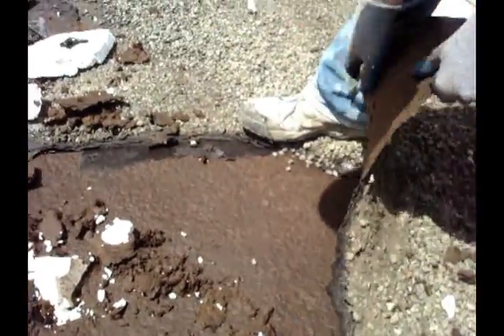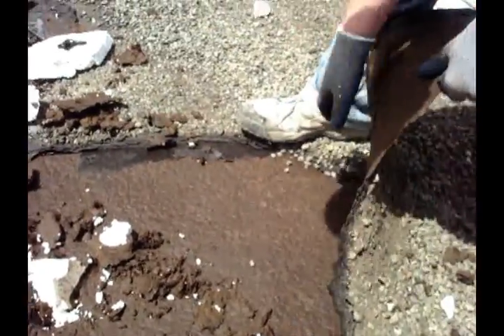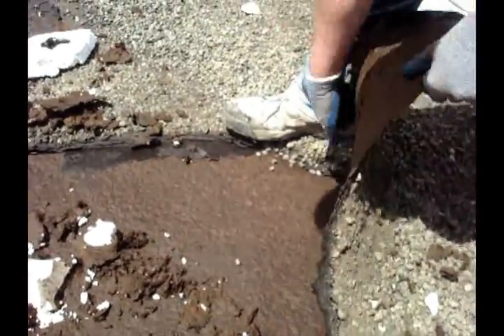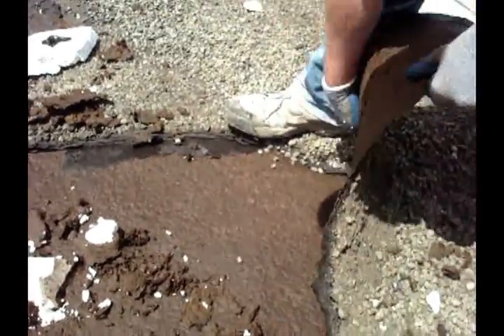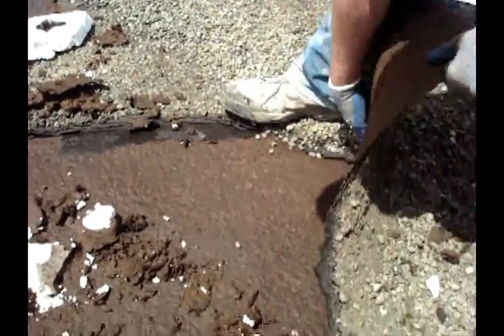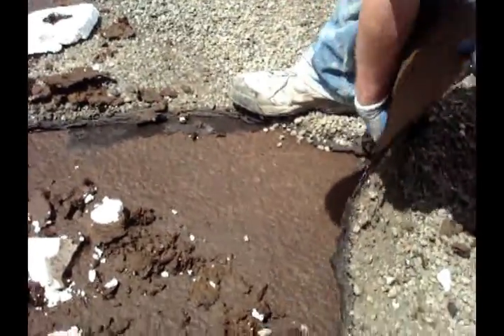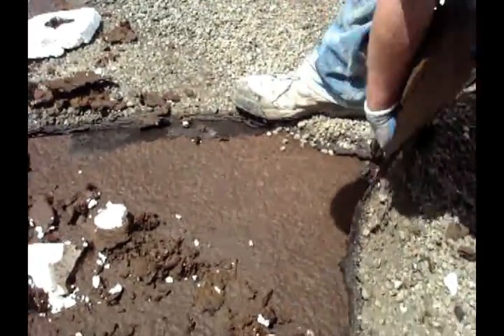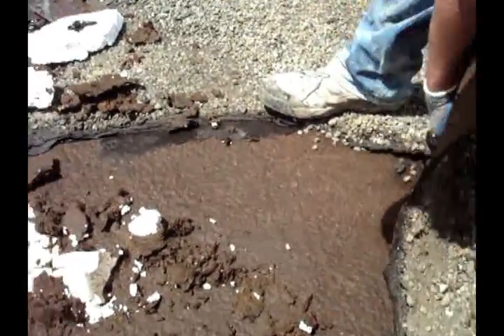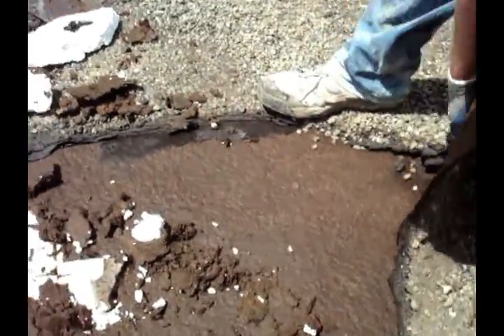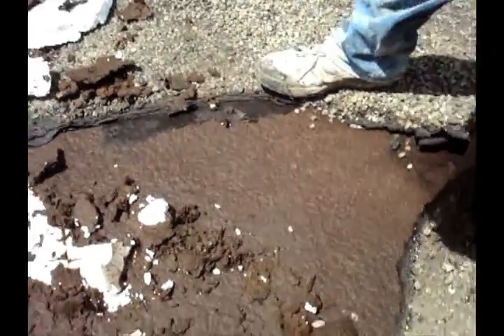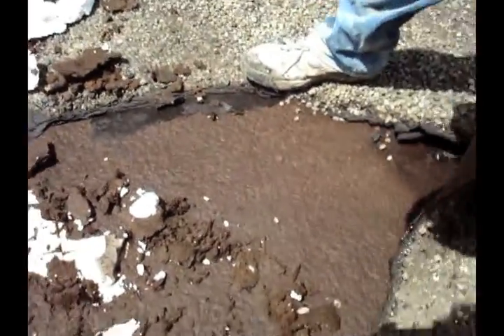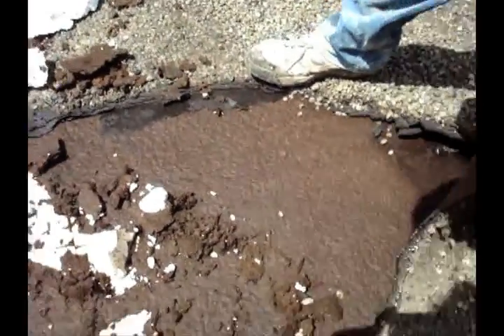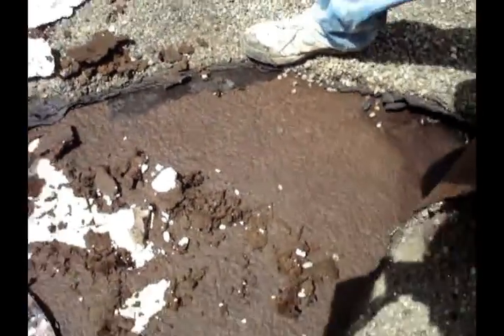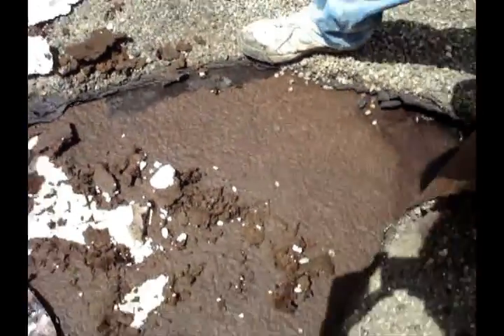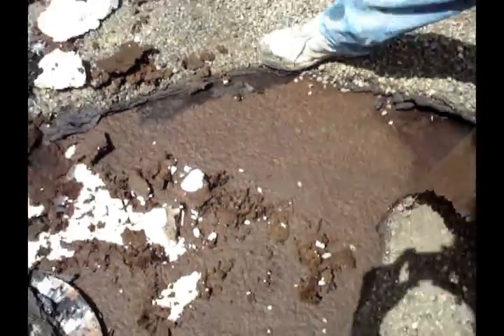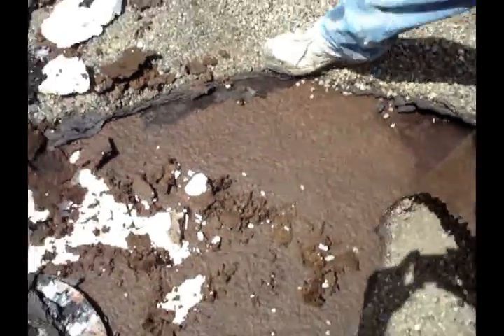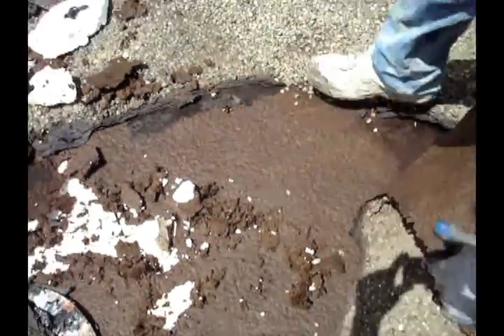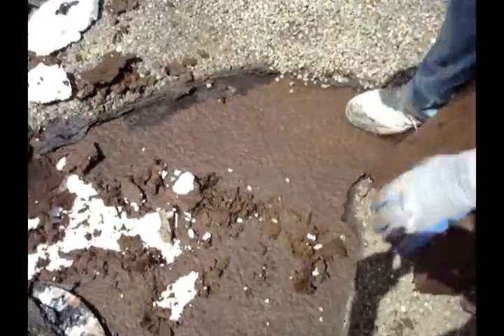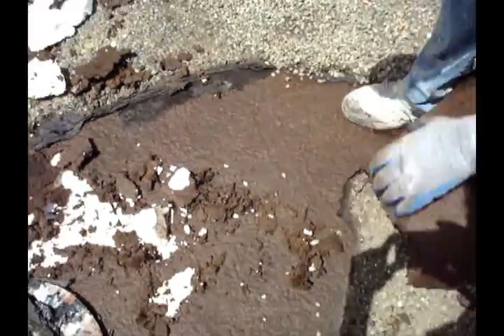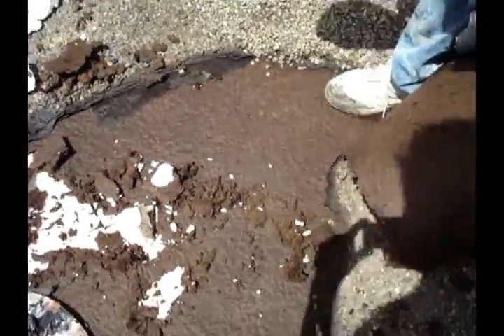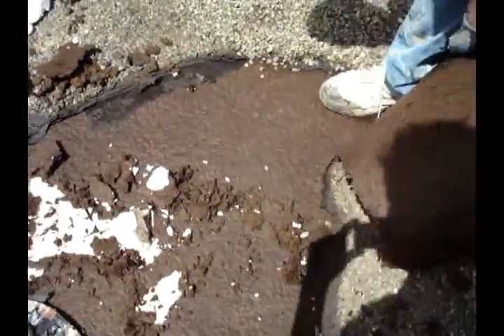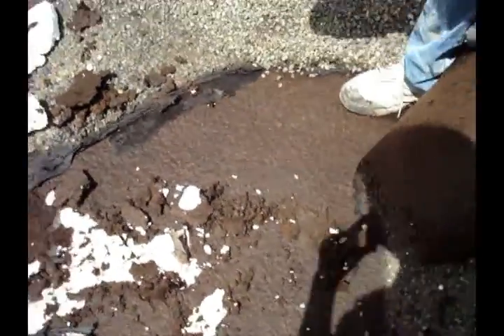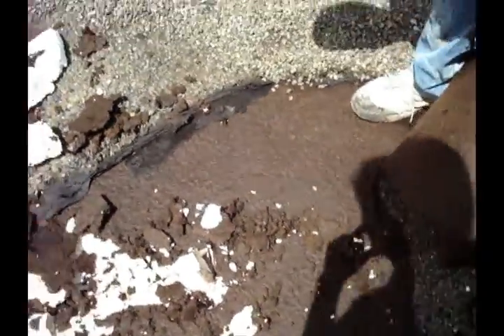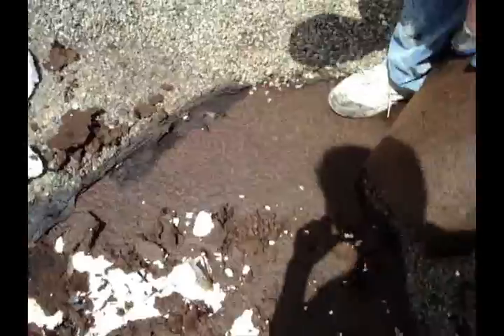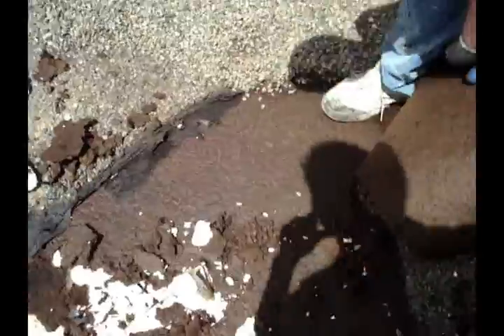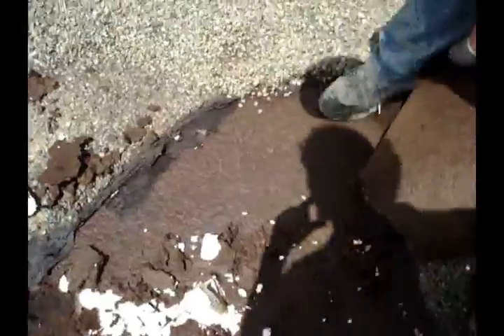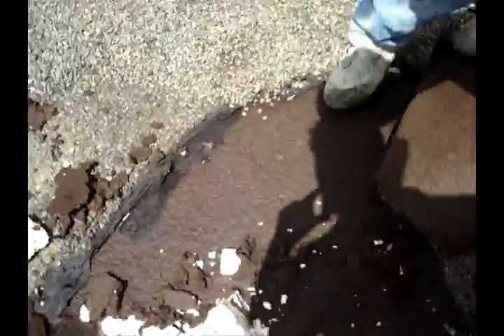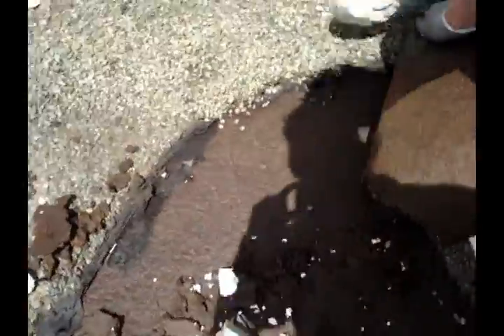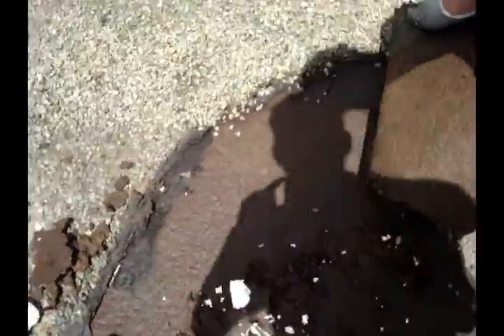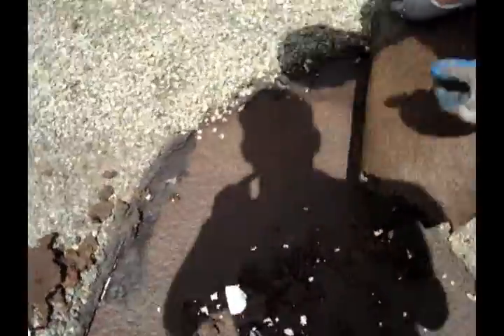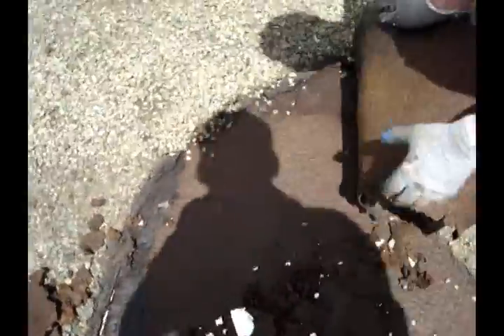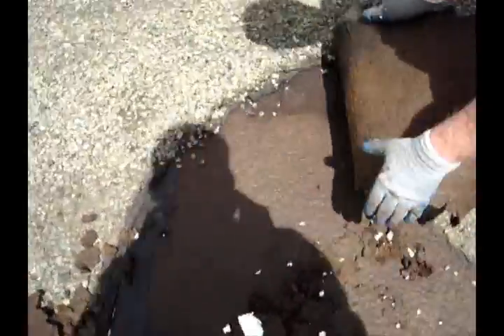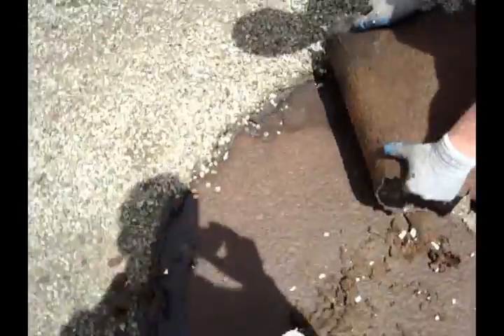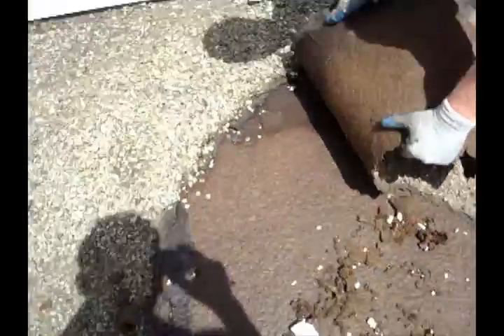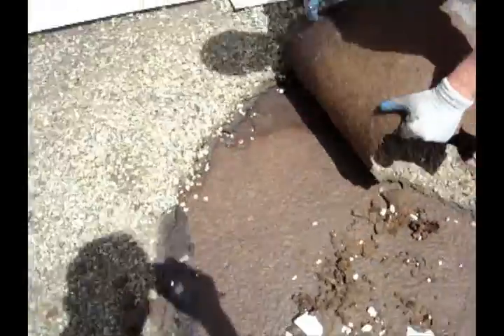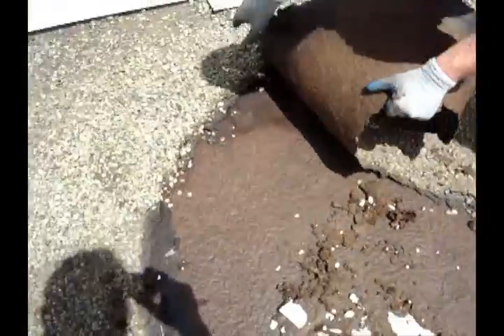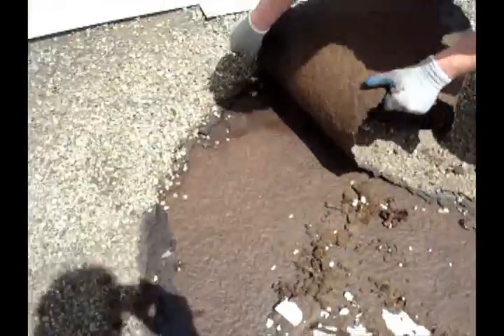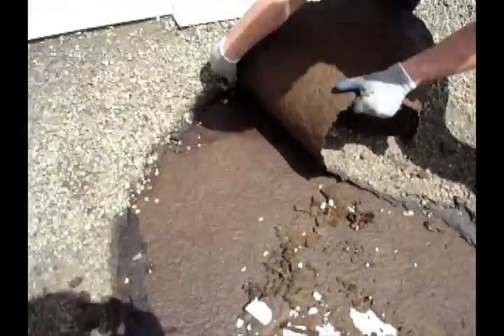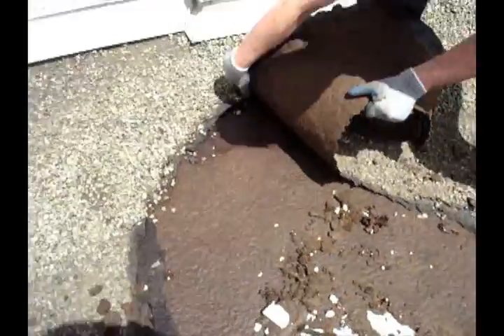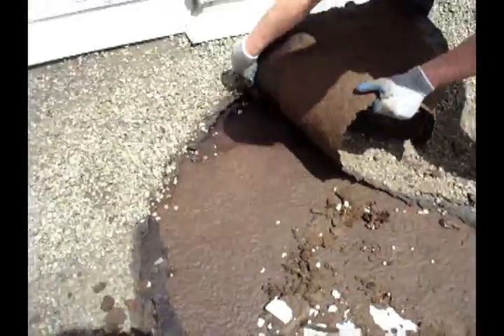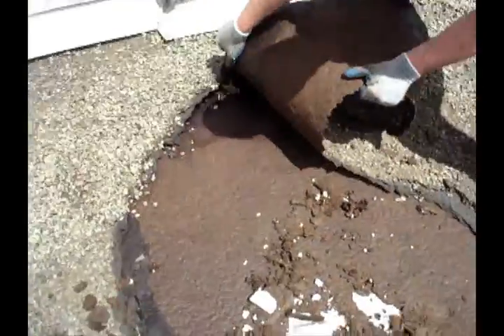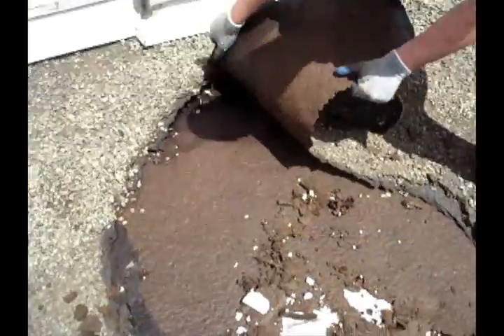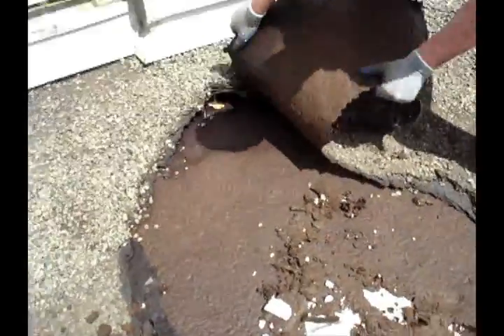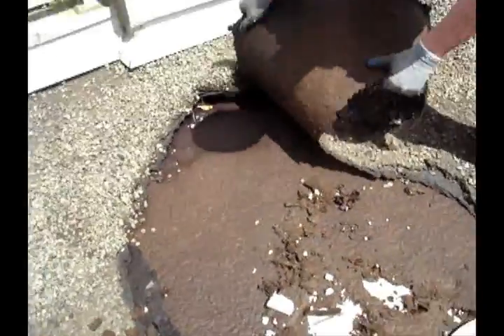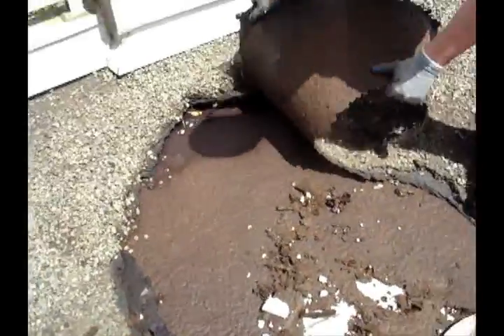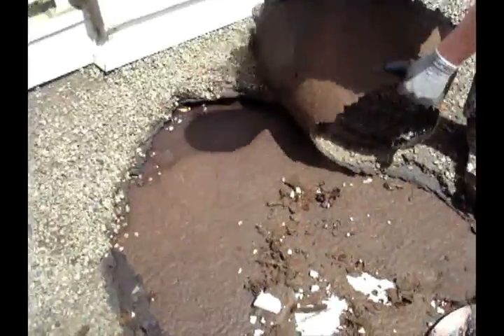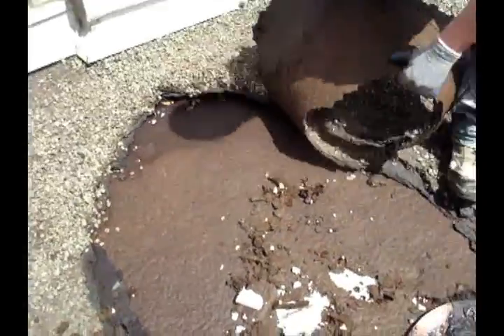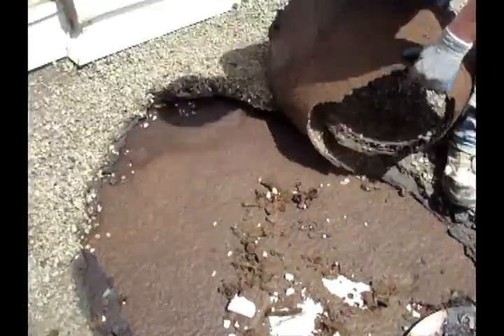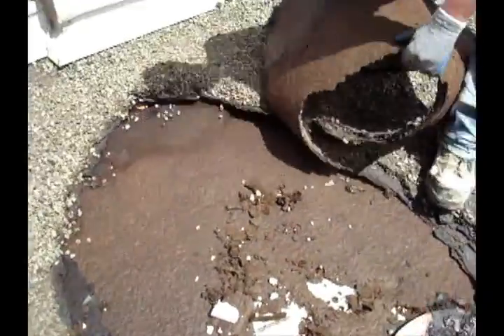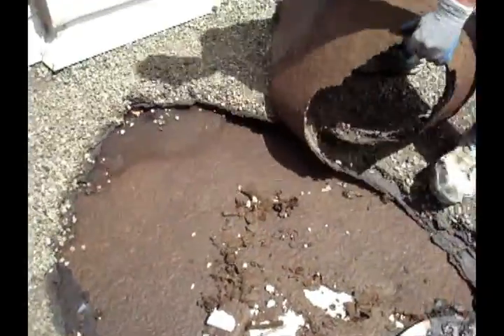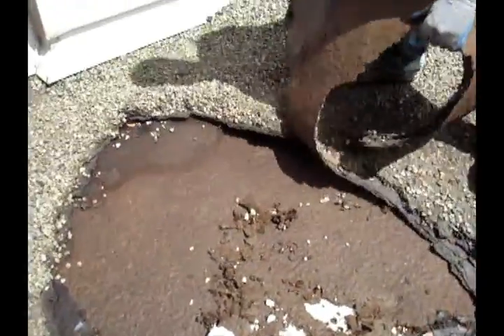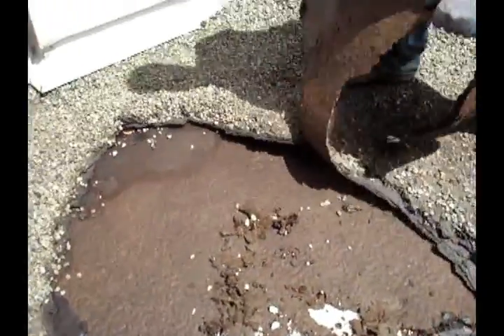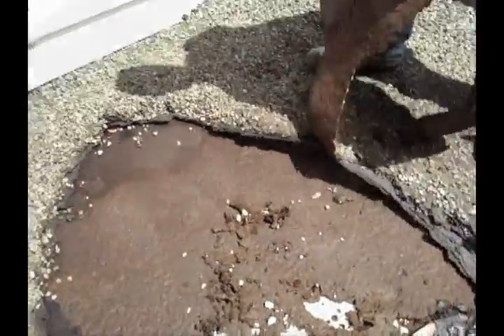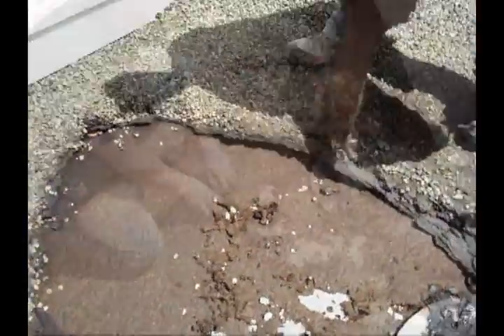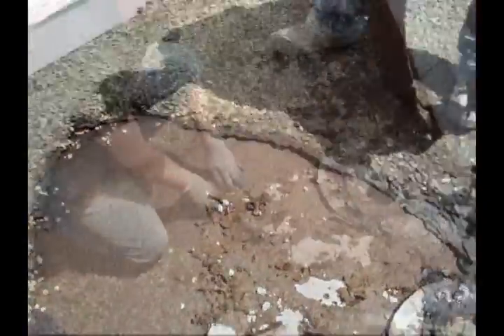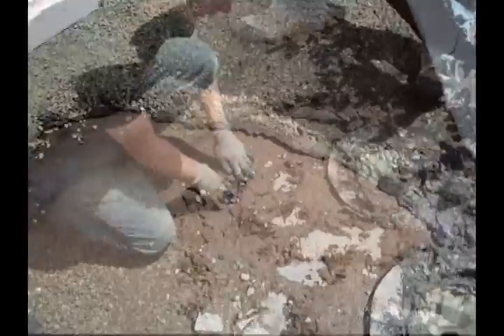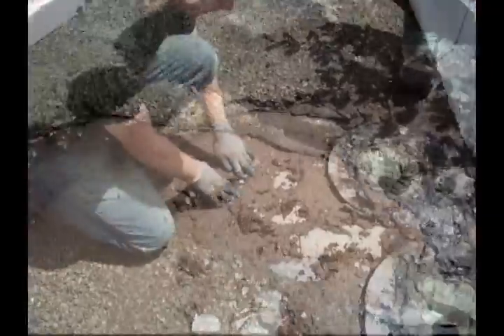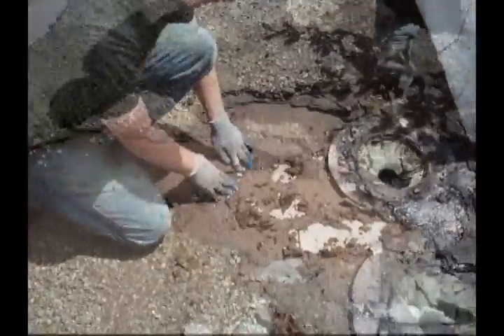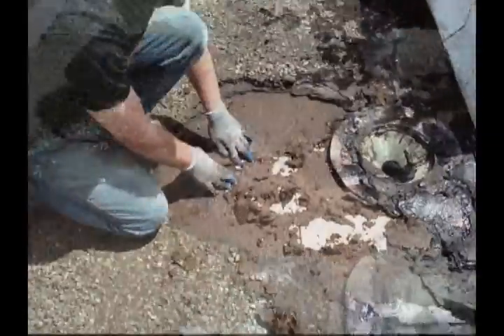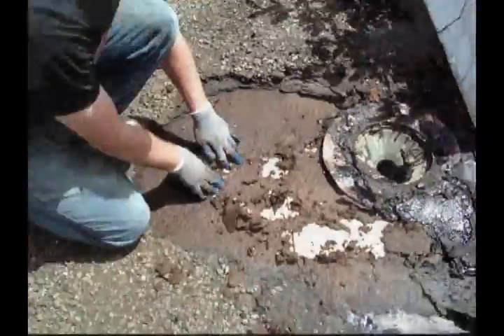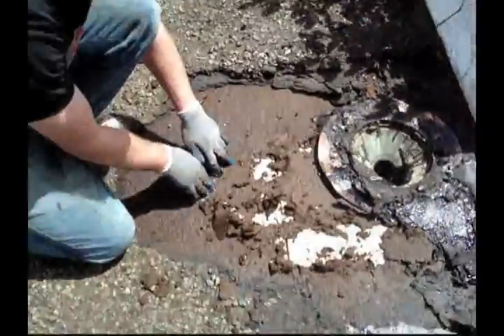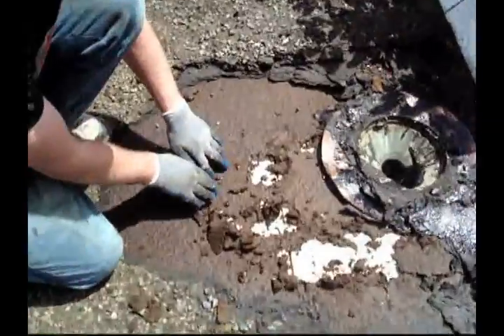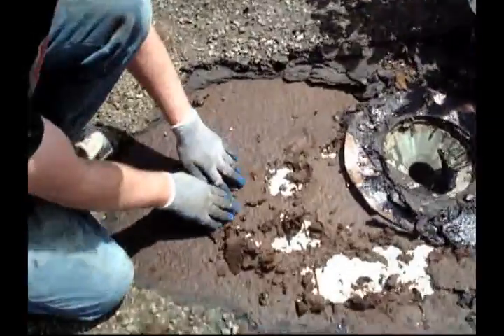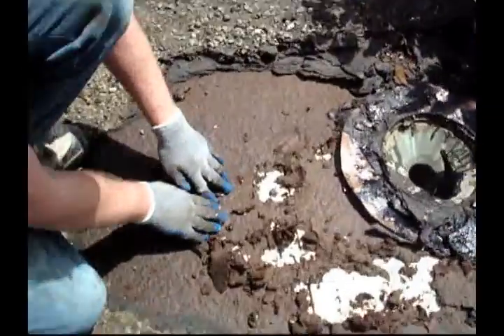This is a short video of the condition of your roof. It's just peeling soft.